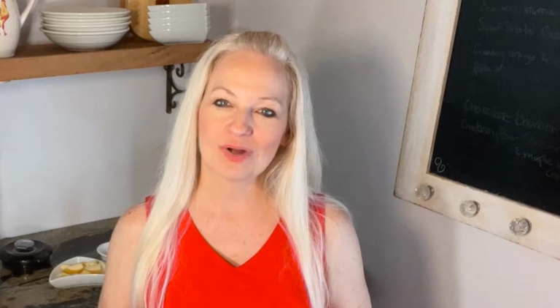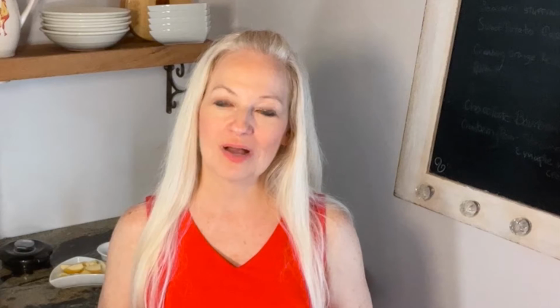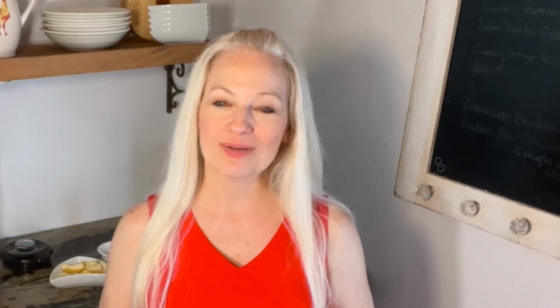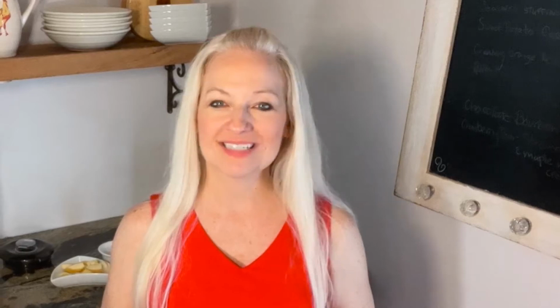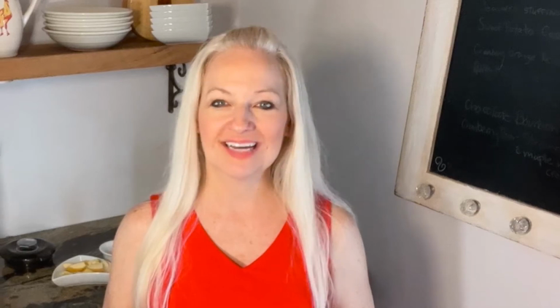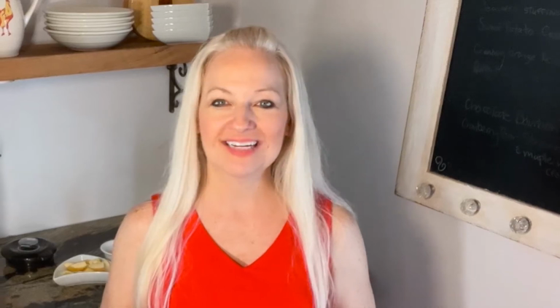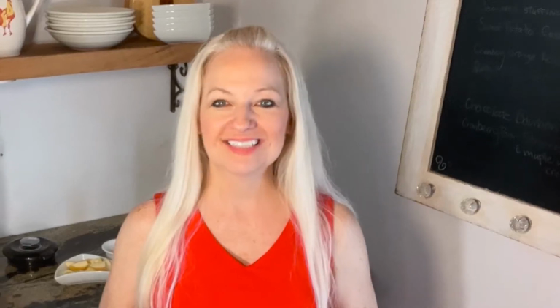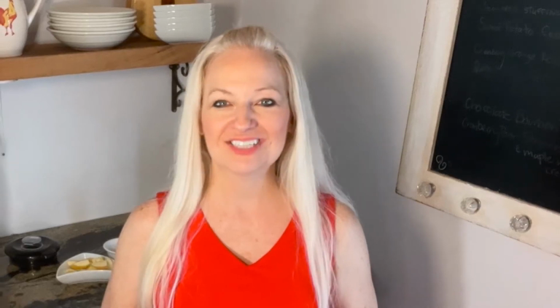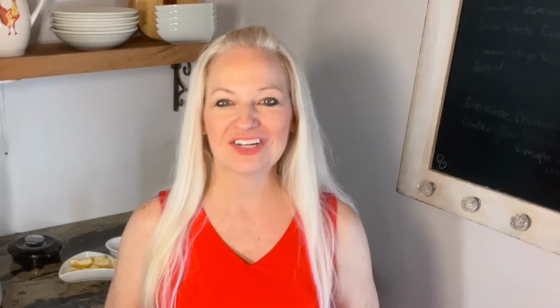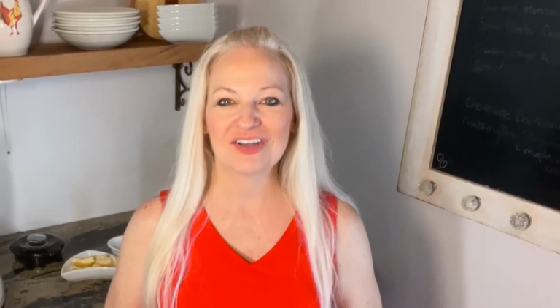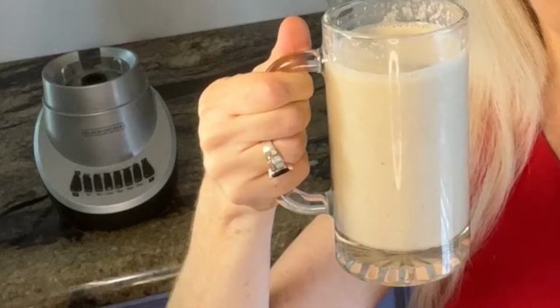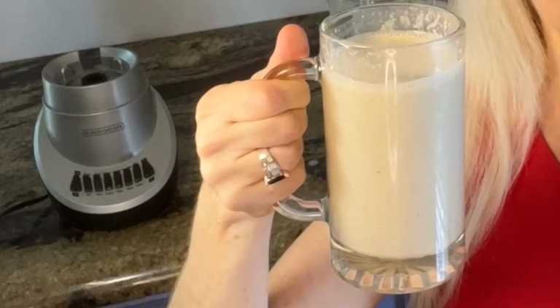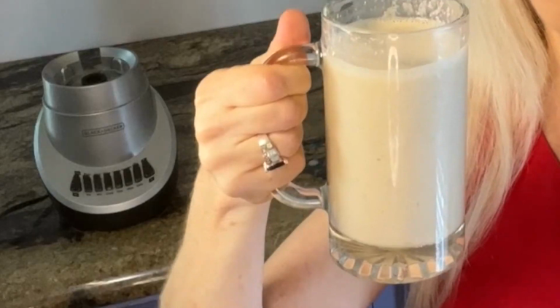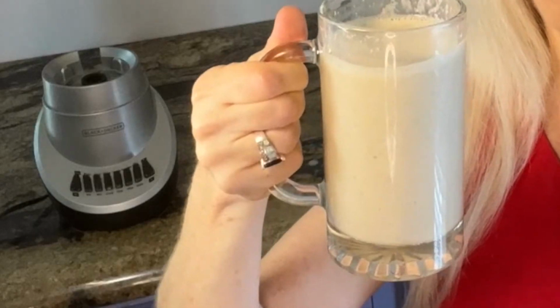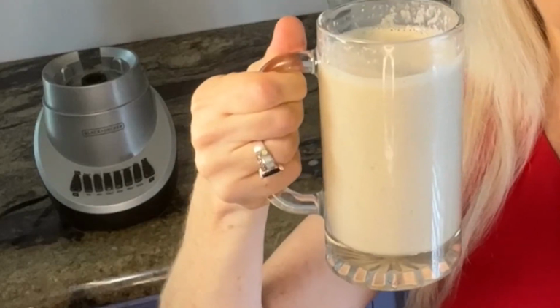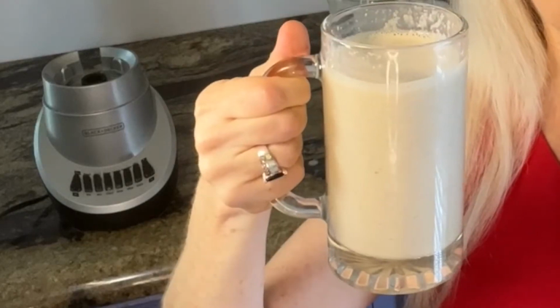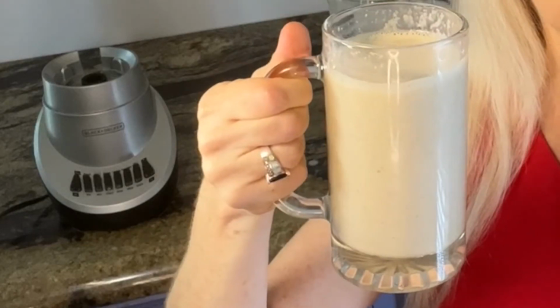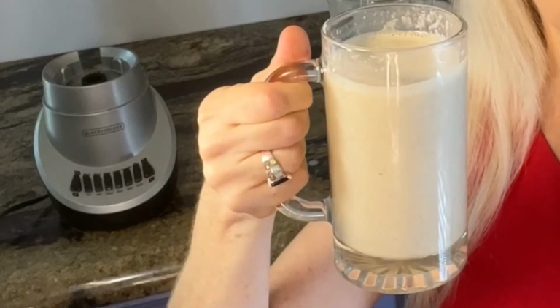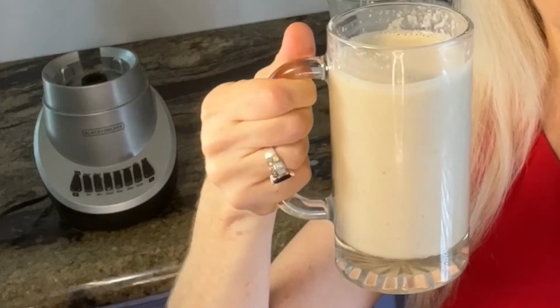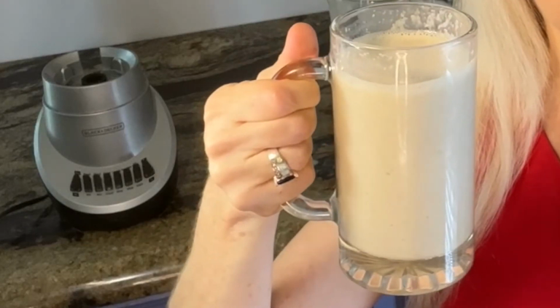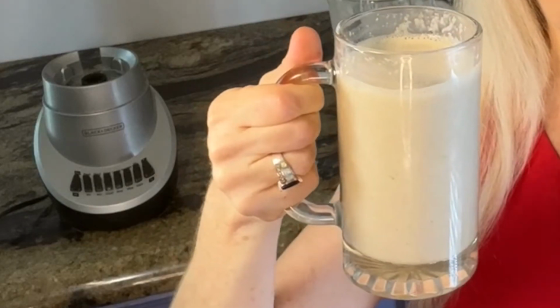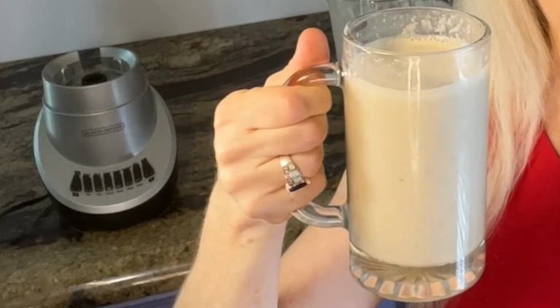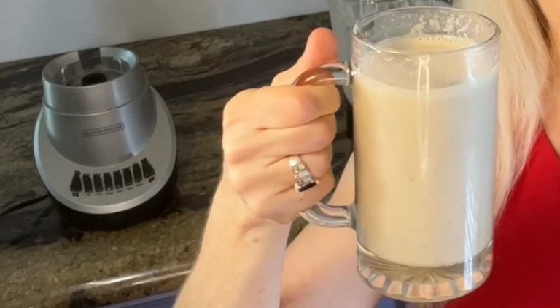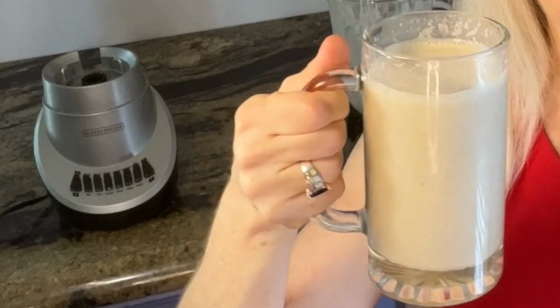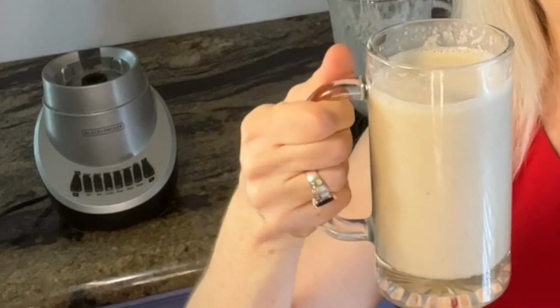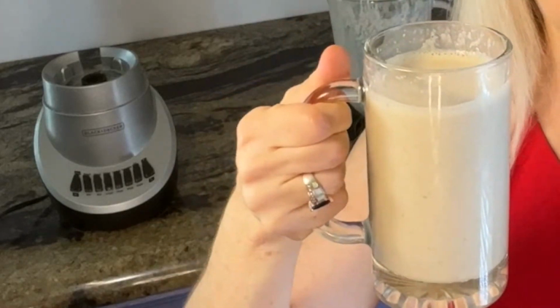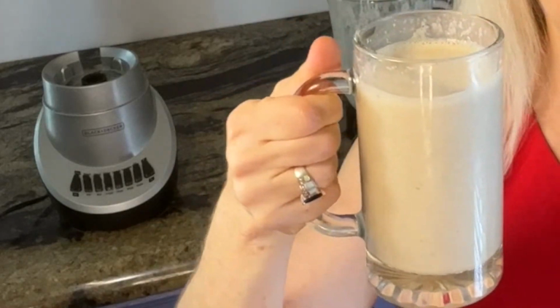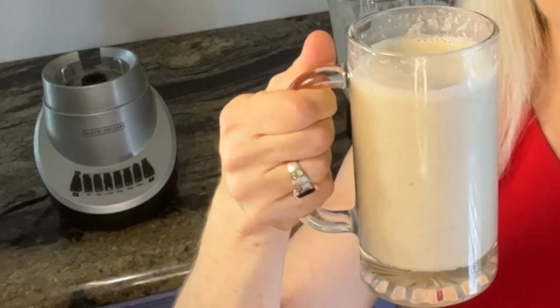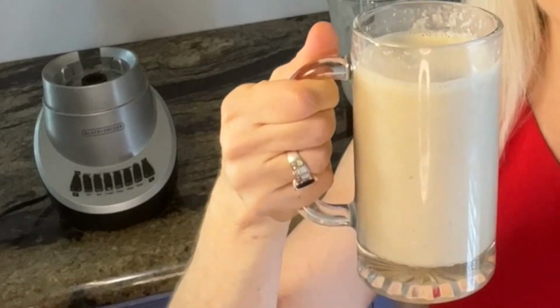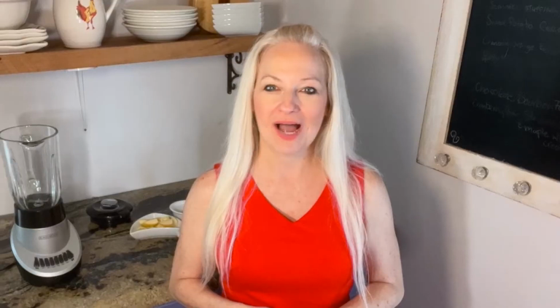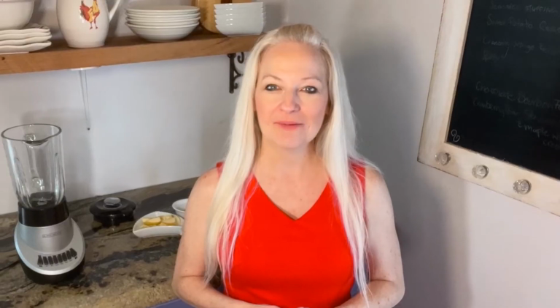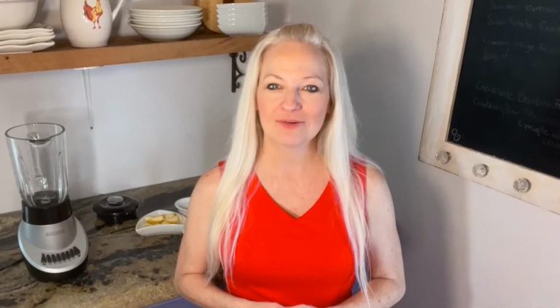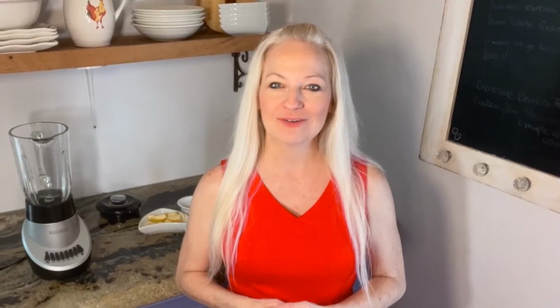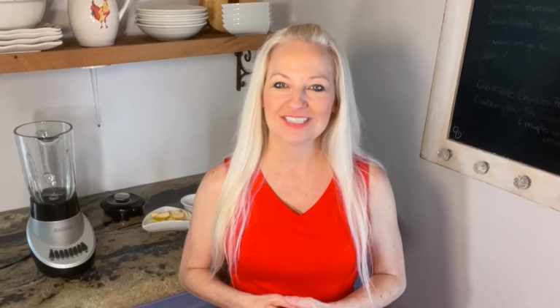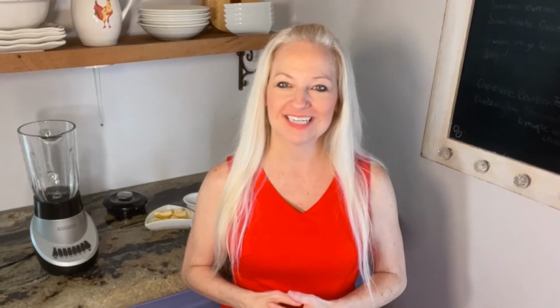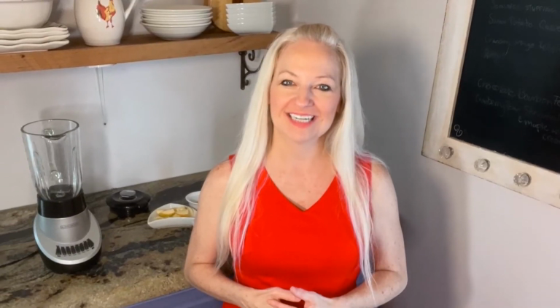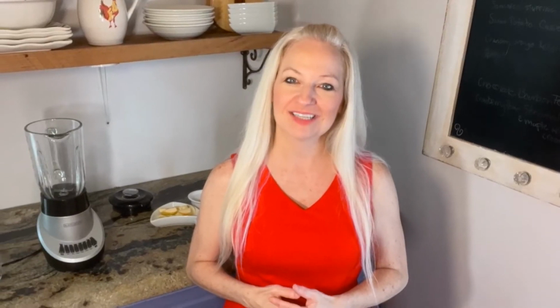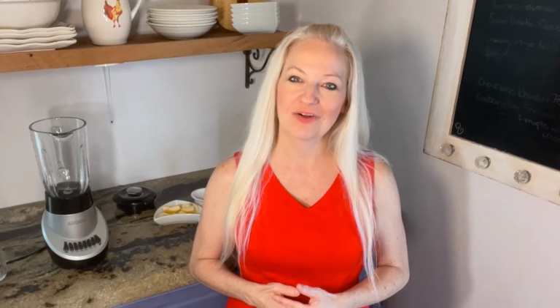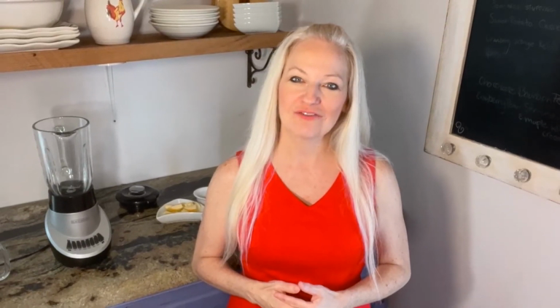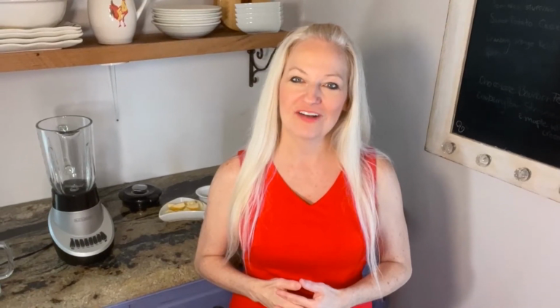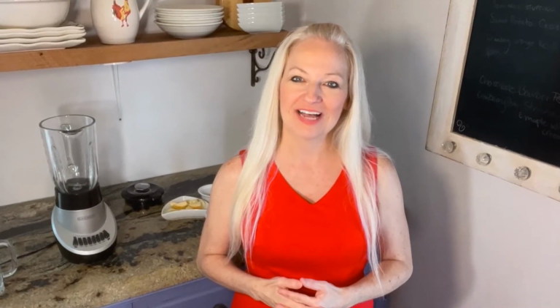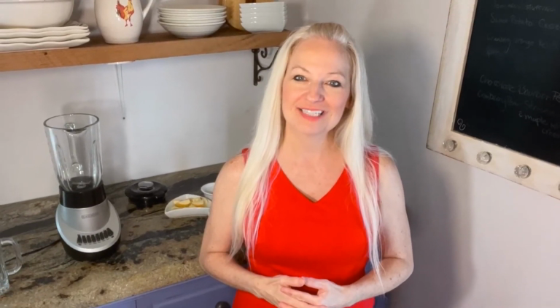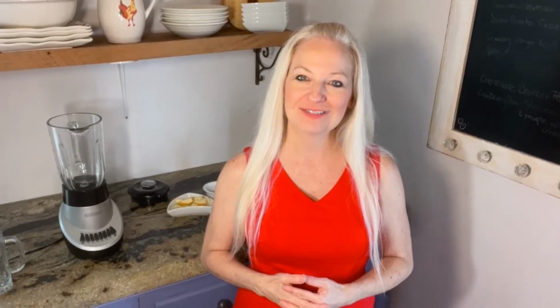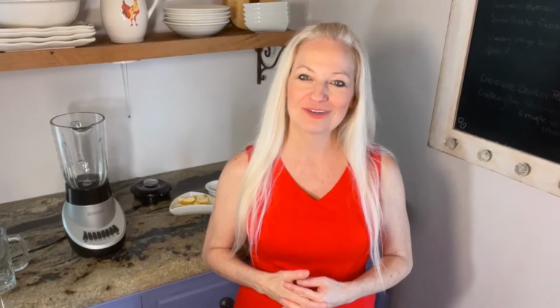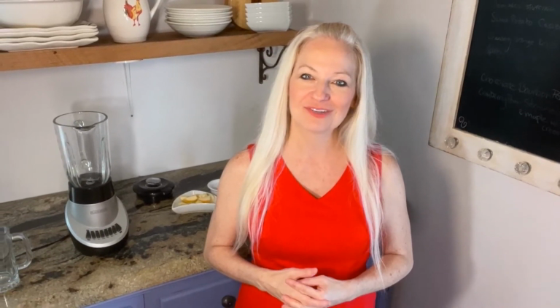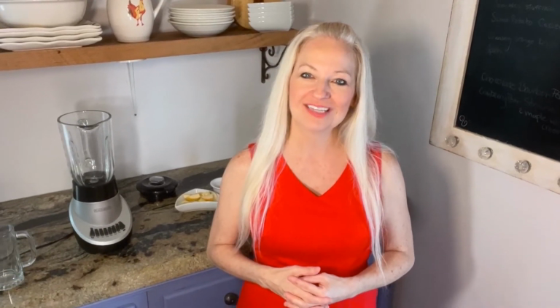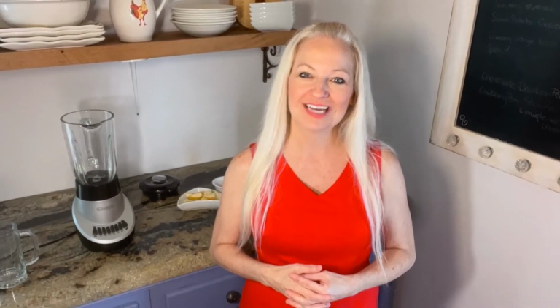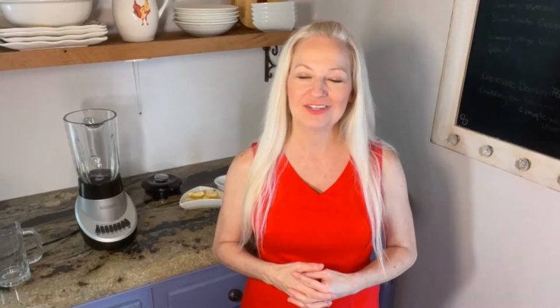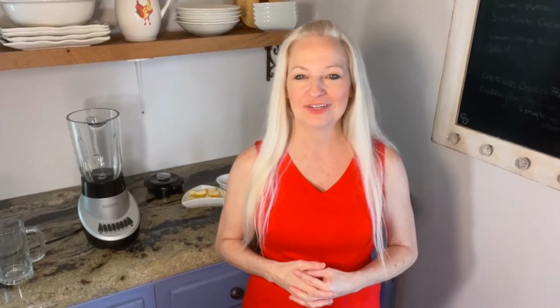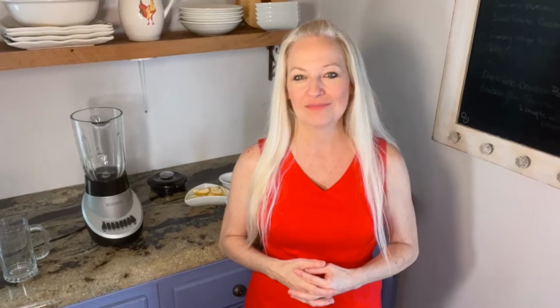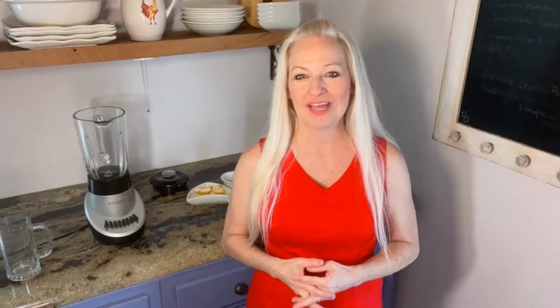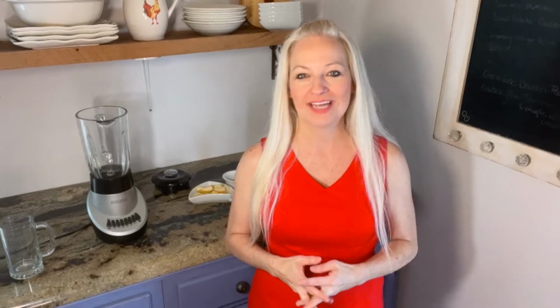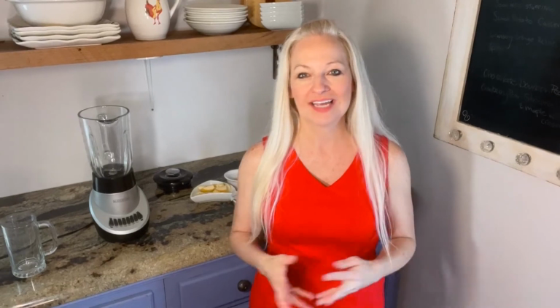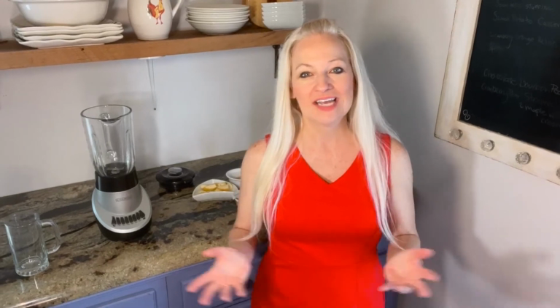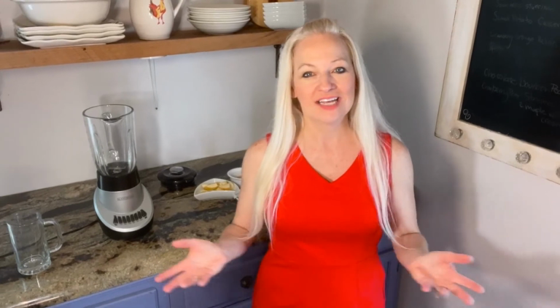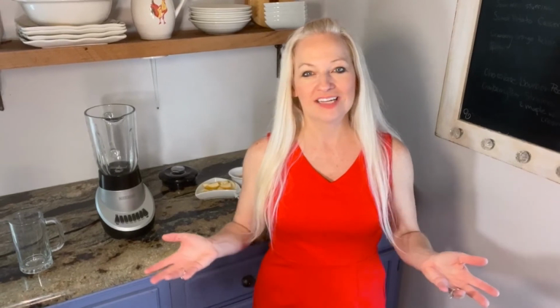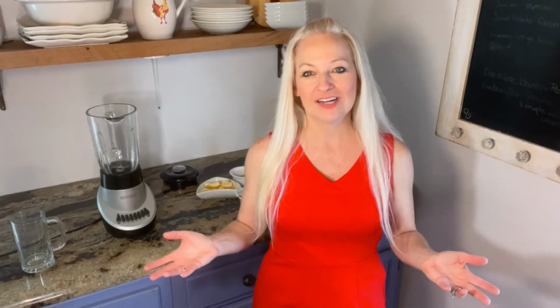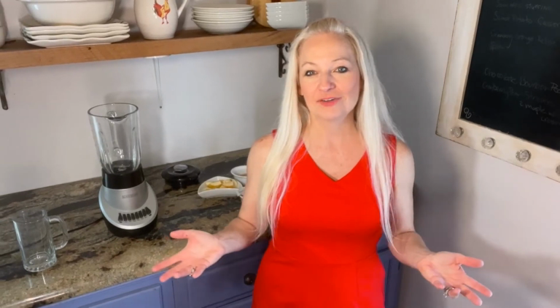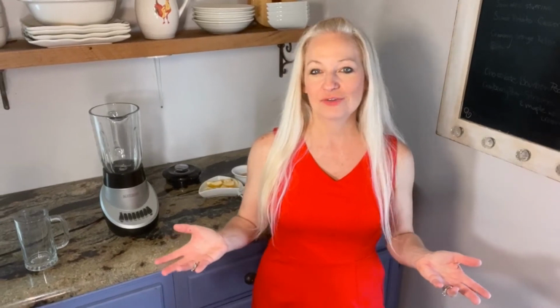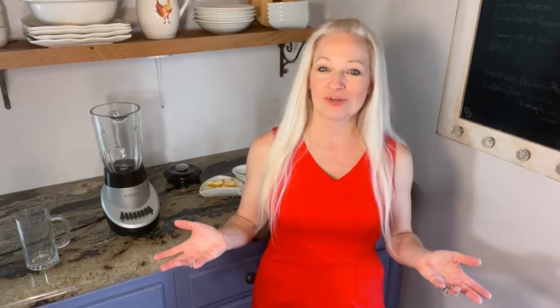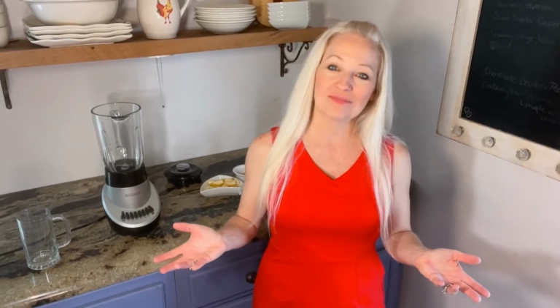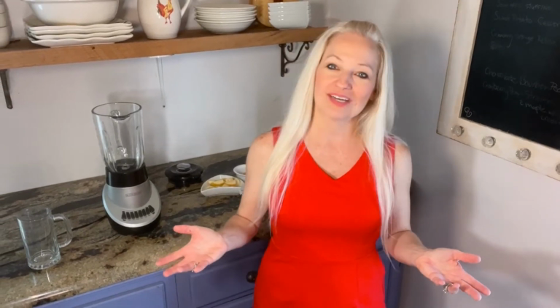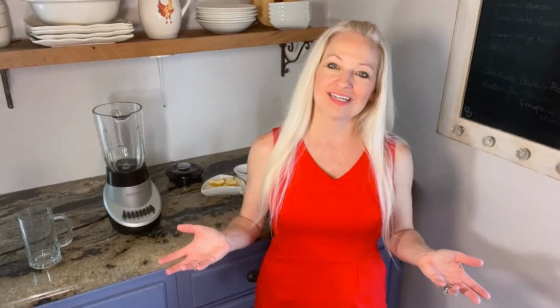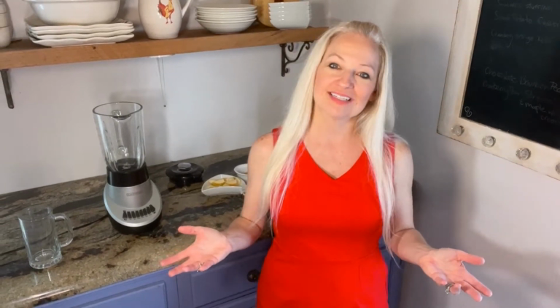I'm excited to show you how to make this apple pie smoothie. It's a high protein, low fat smoothie that you can make in under three minutes.